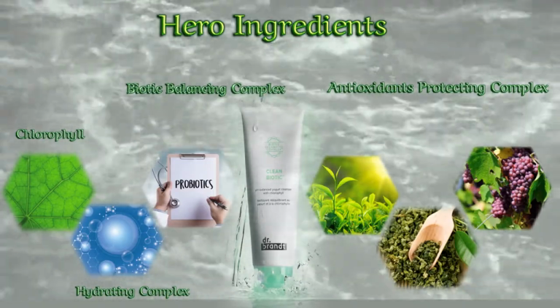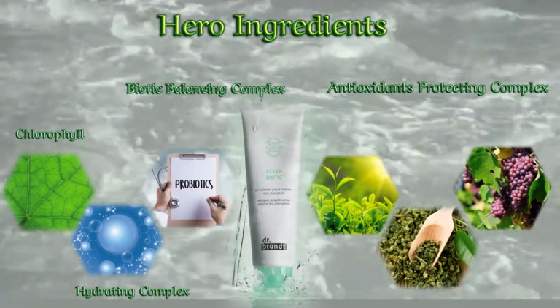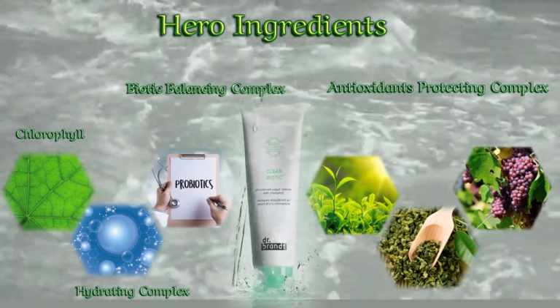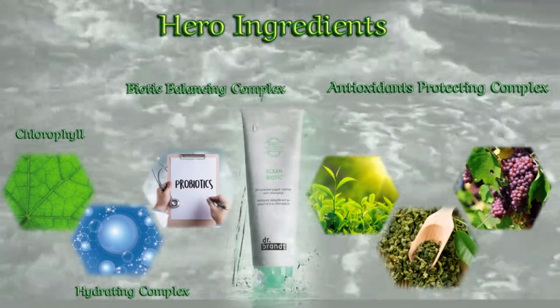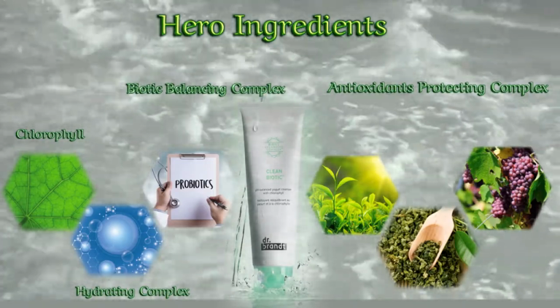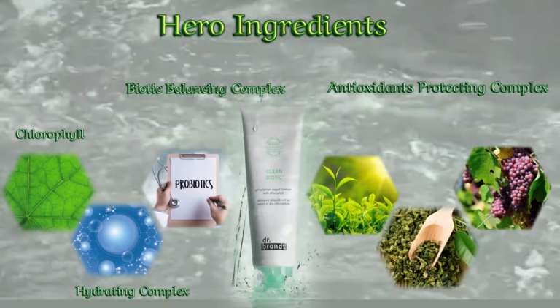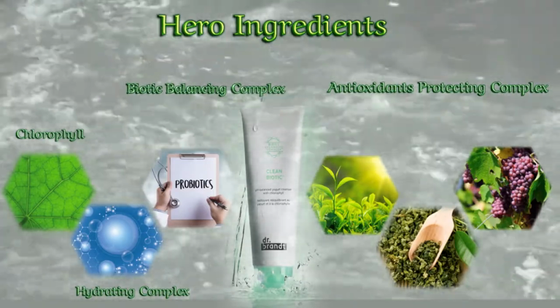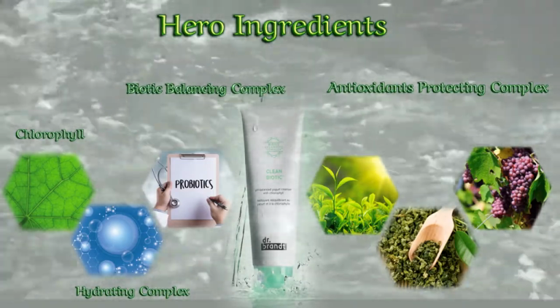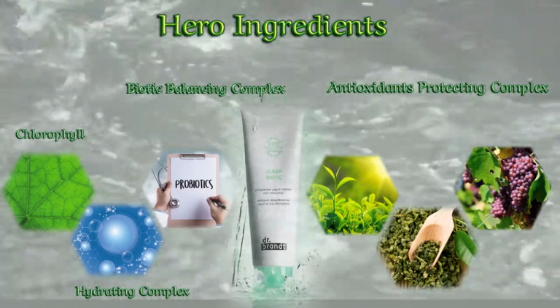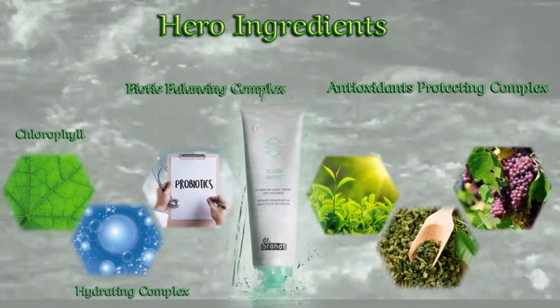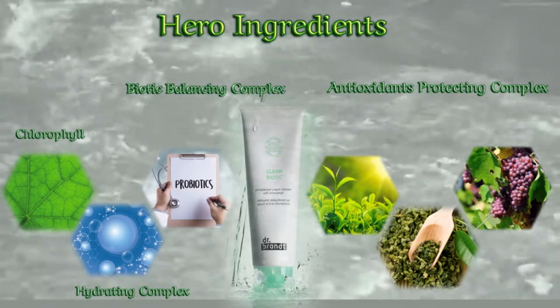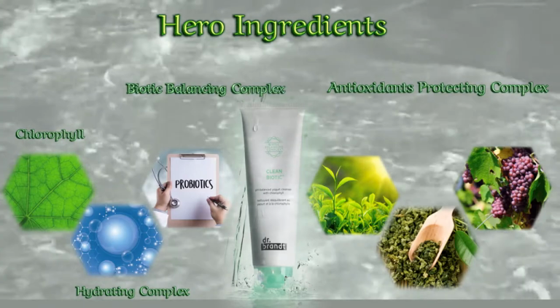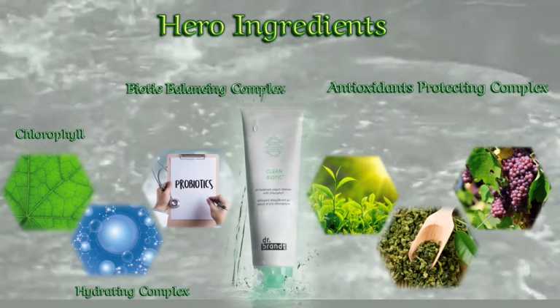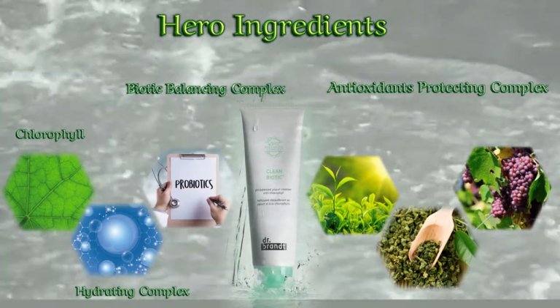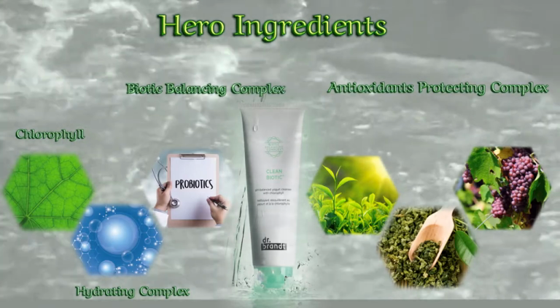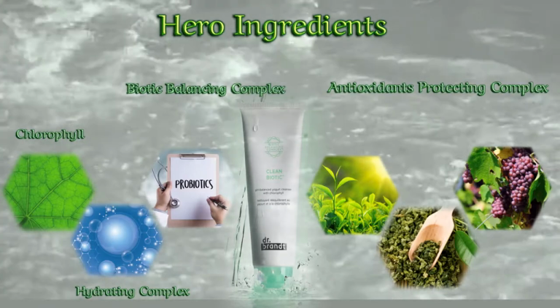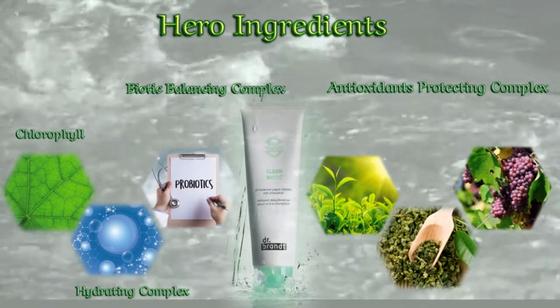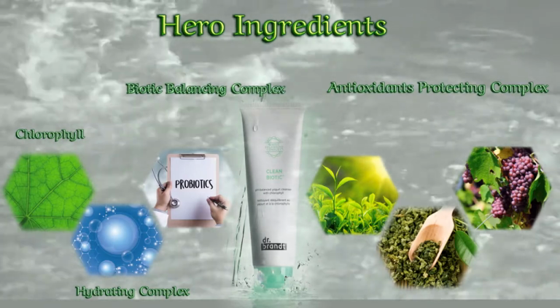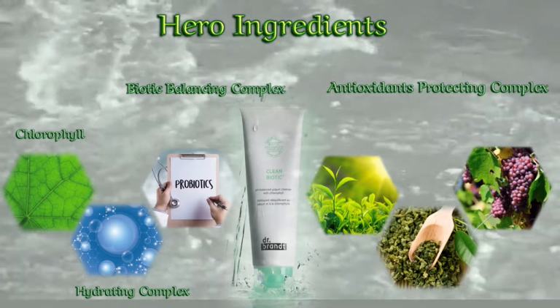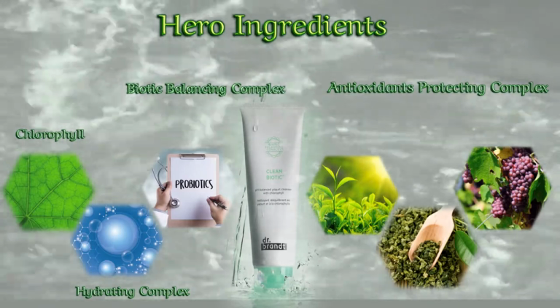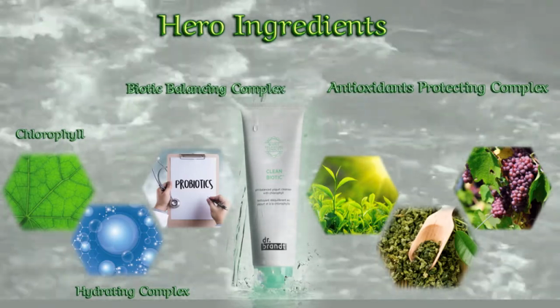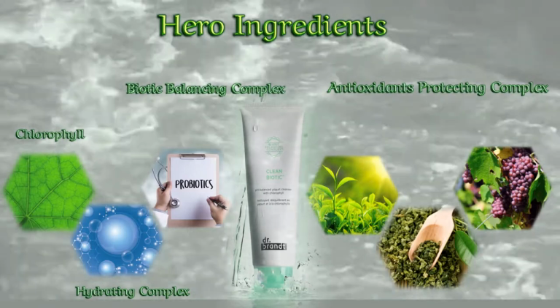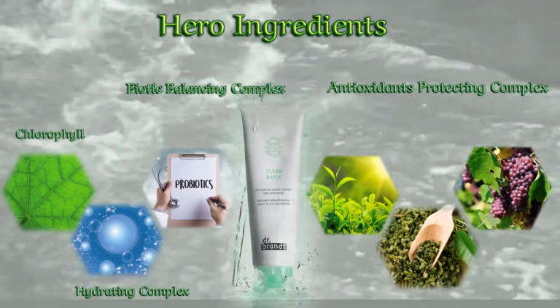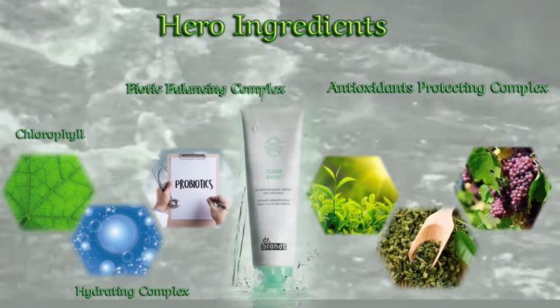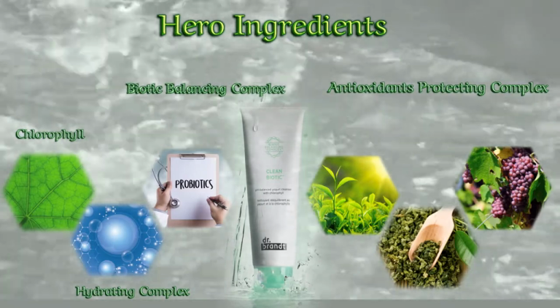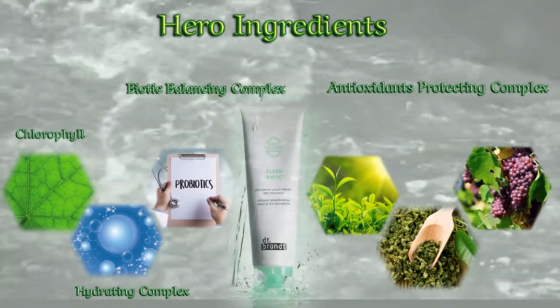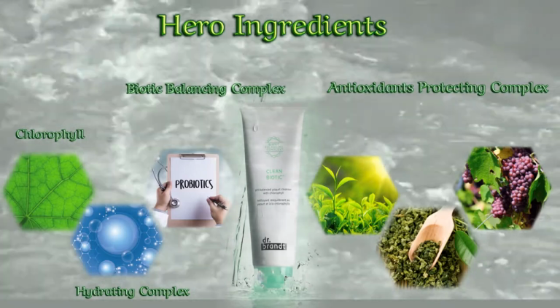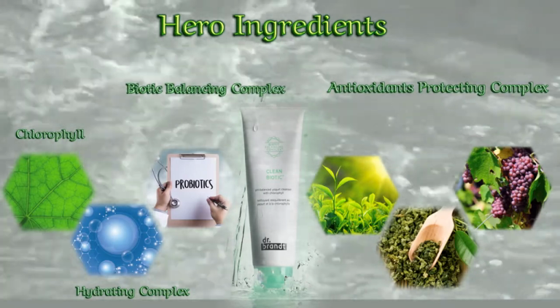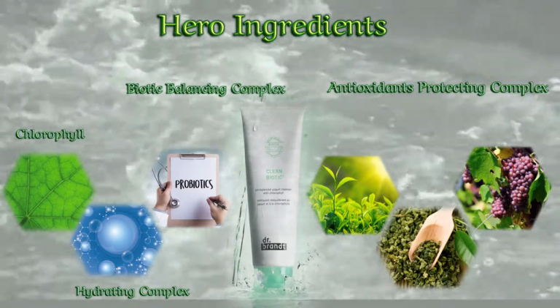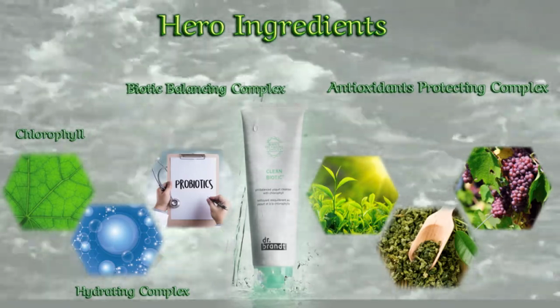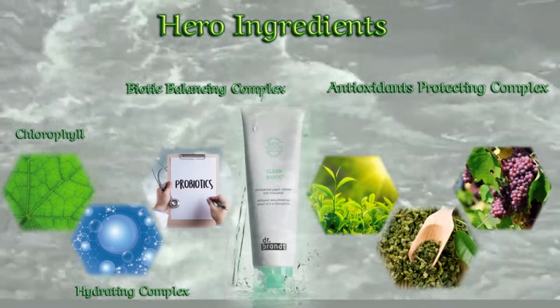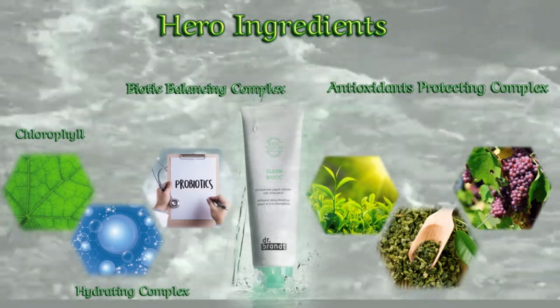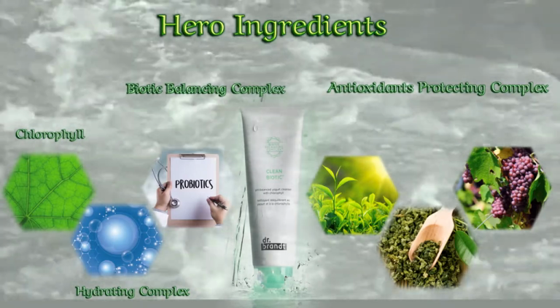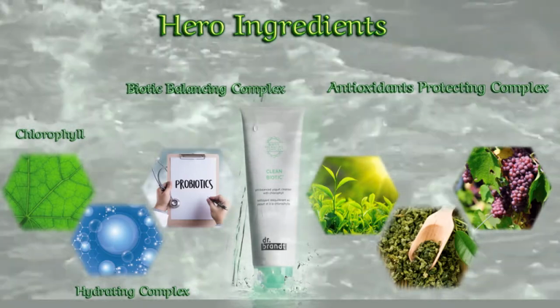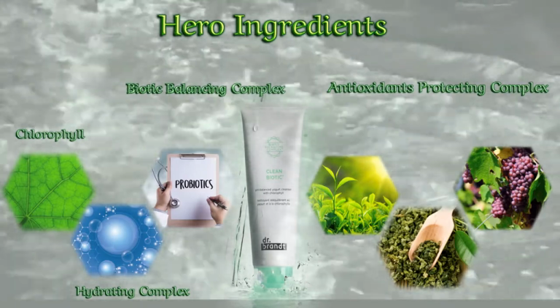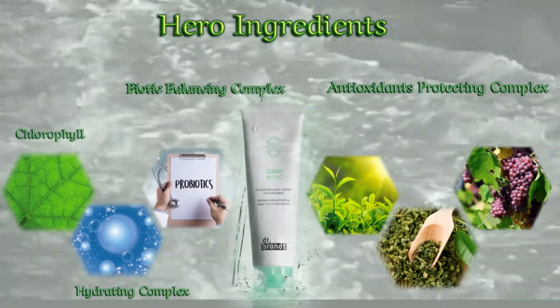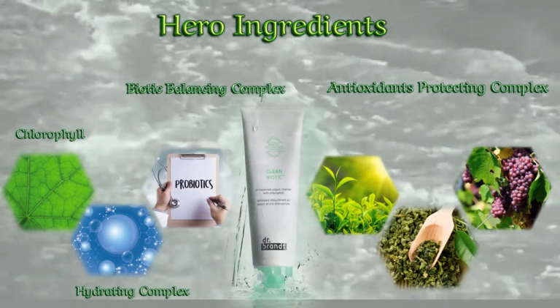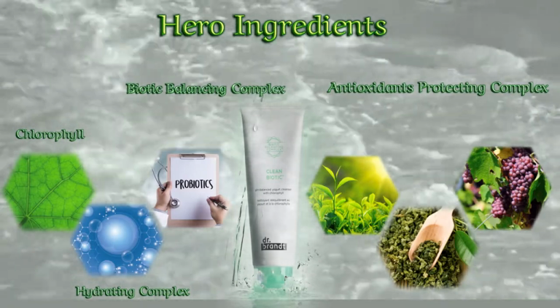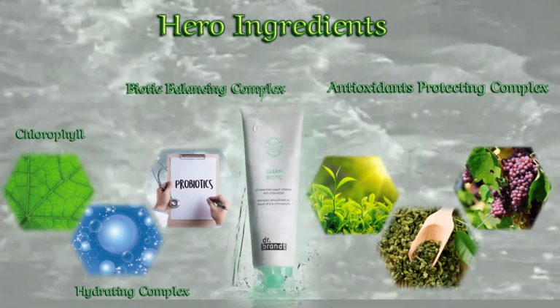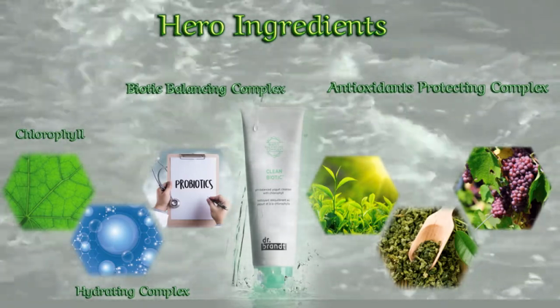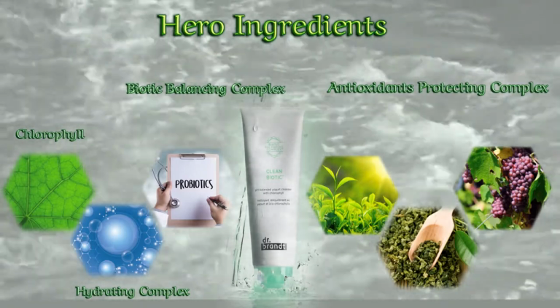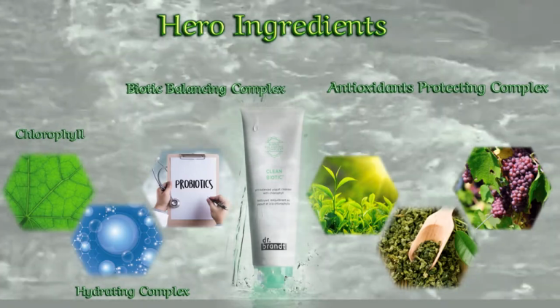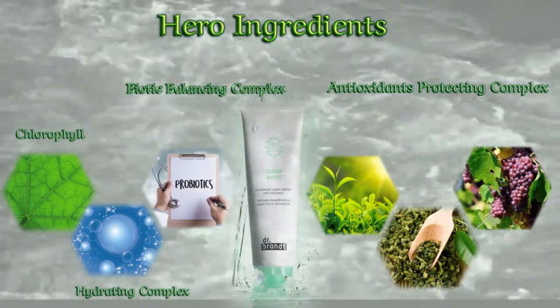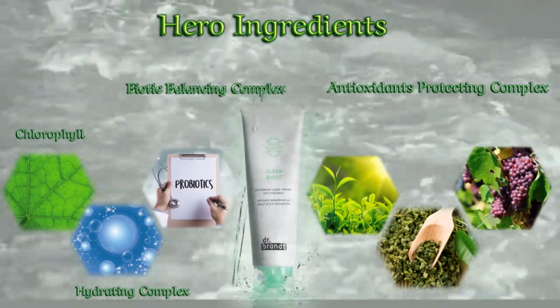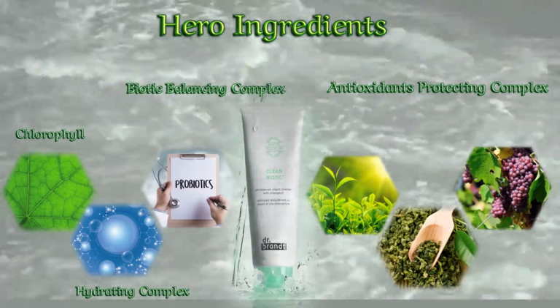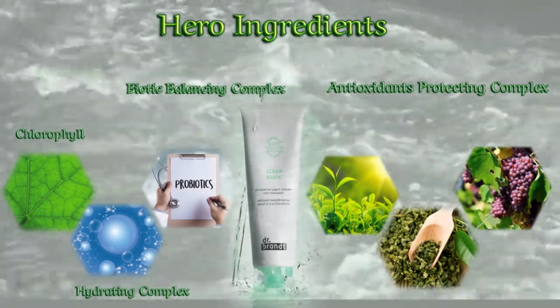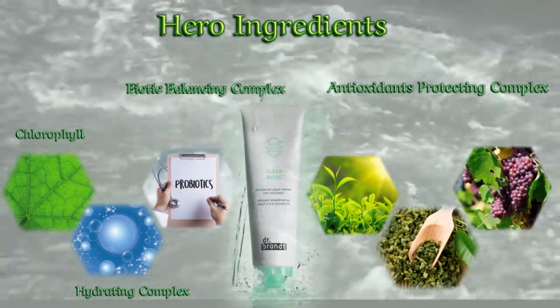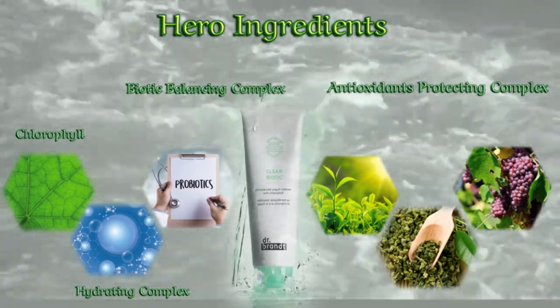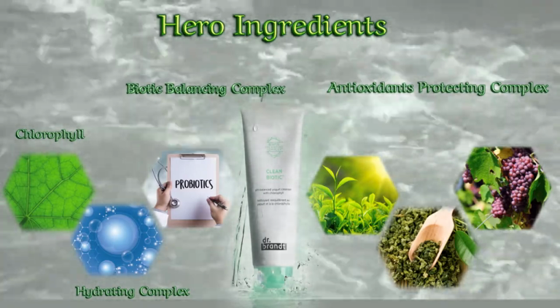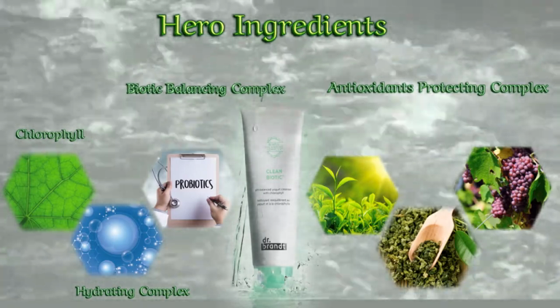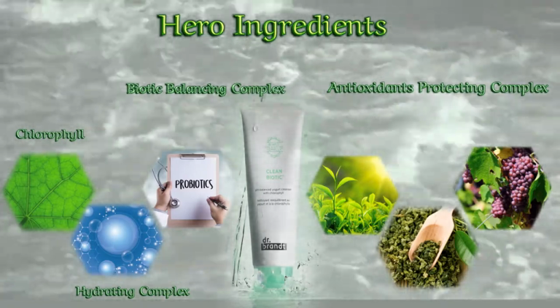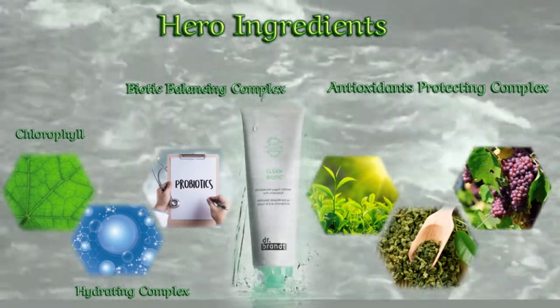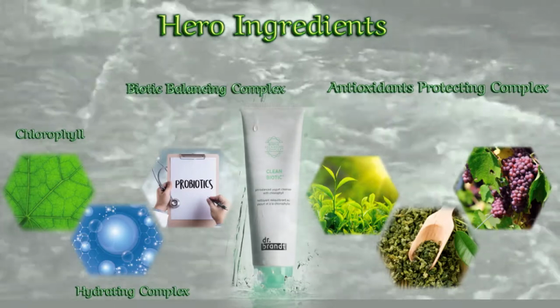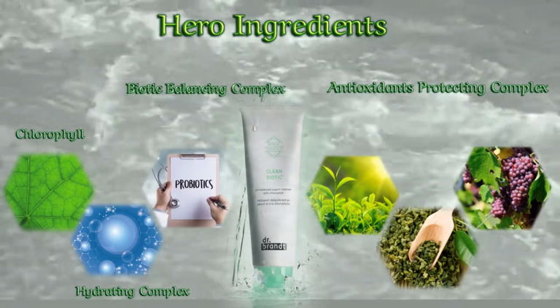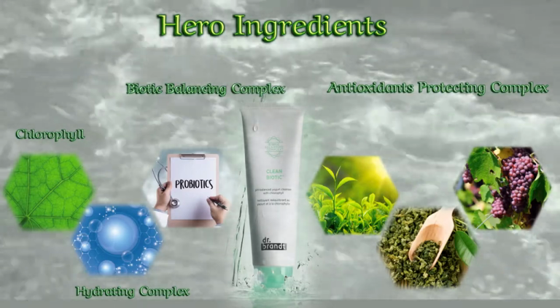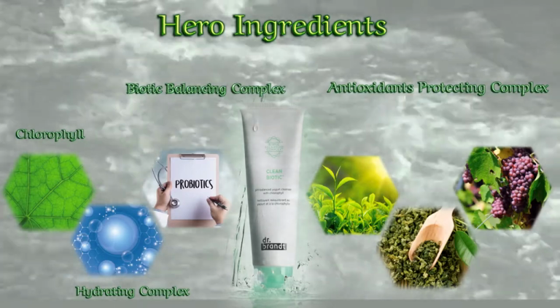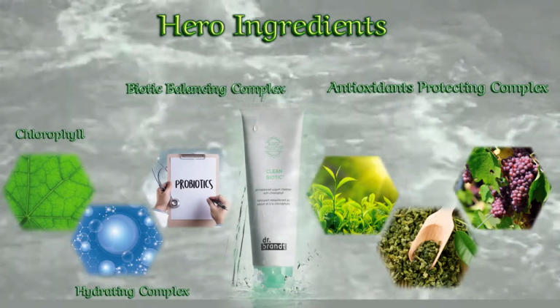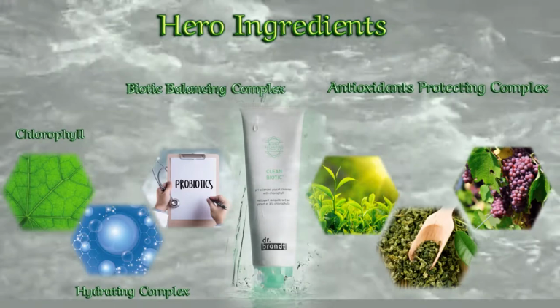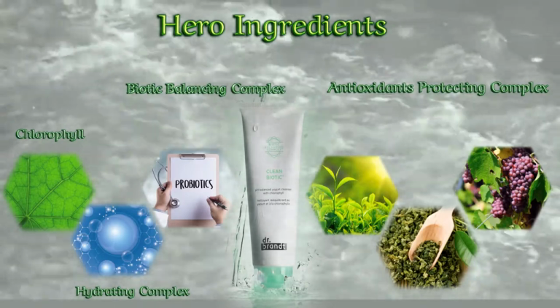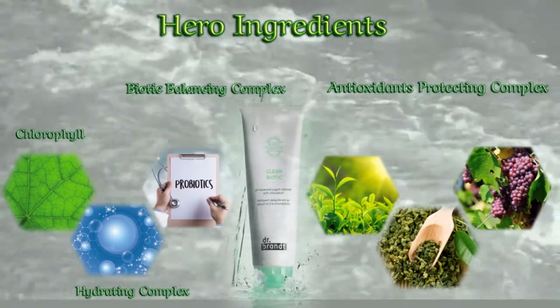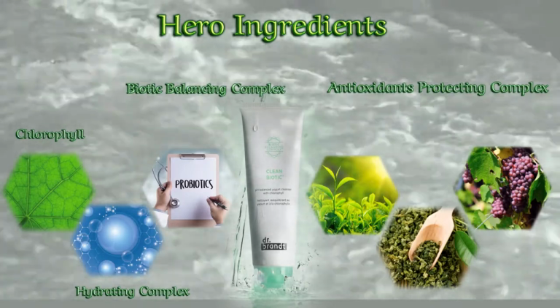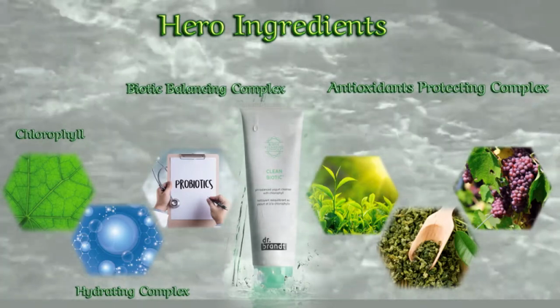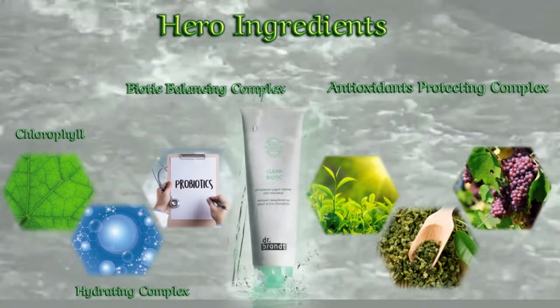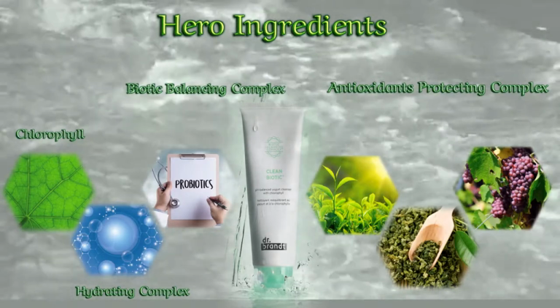It detoxifies, nourishes, retains the moisture barrier, and soothes redness and irritation for healthier-looking skin.